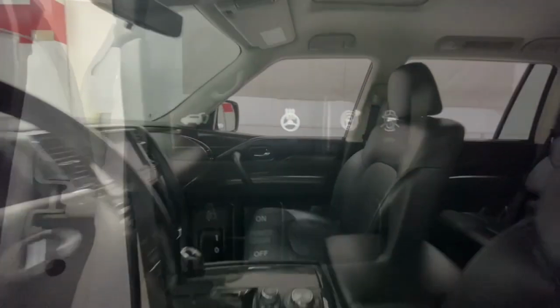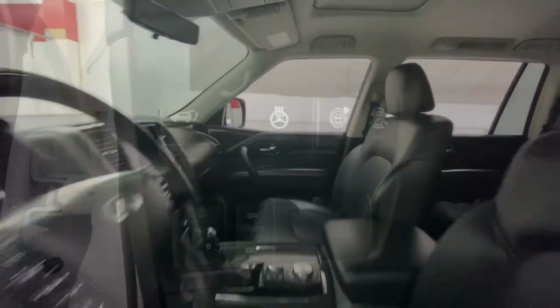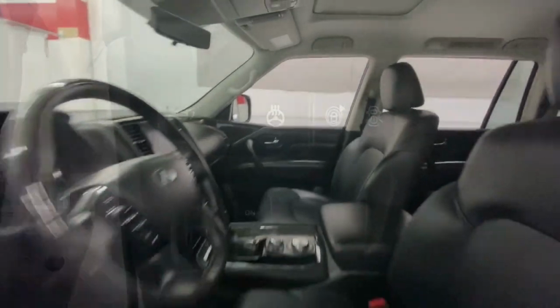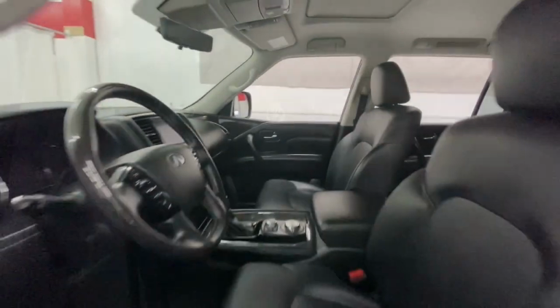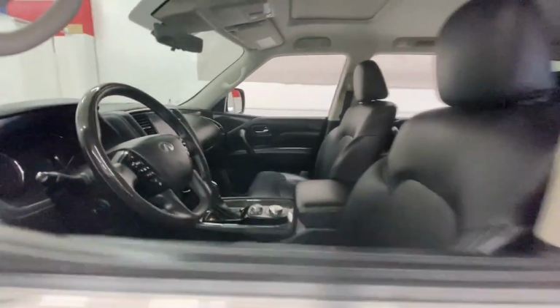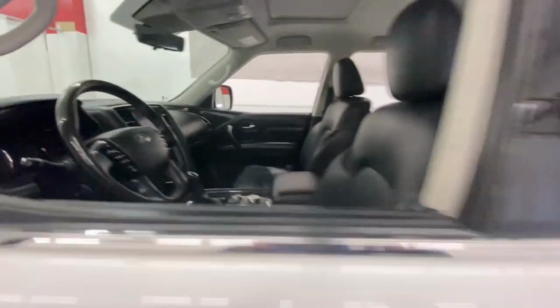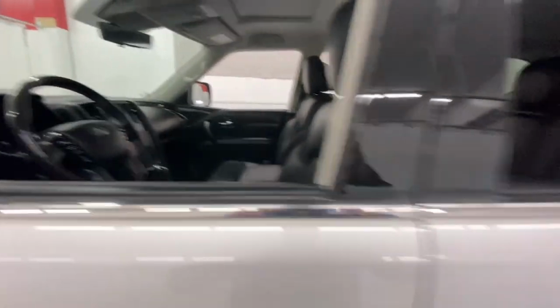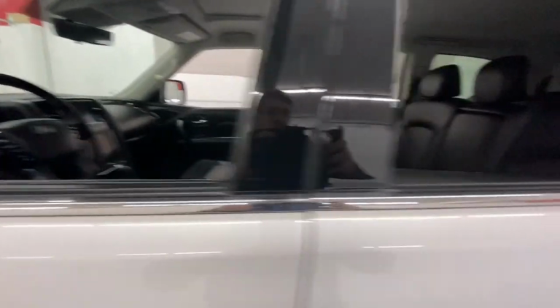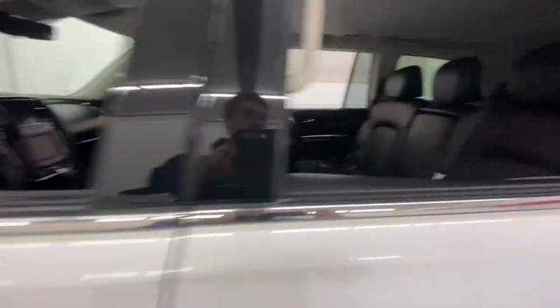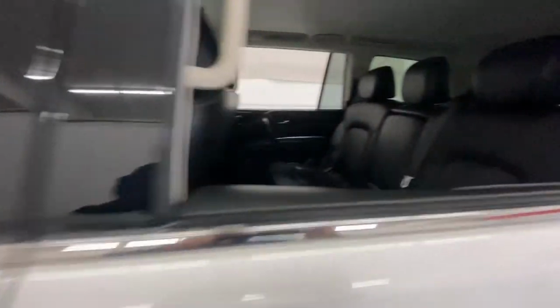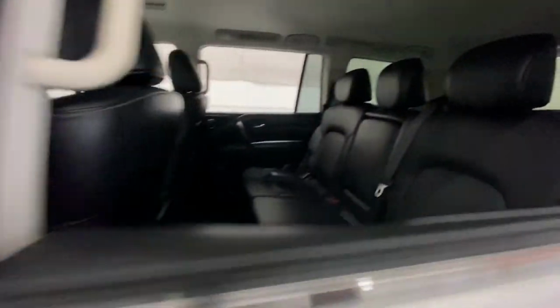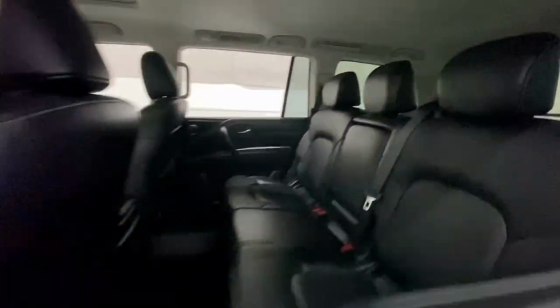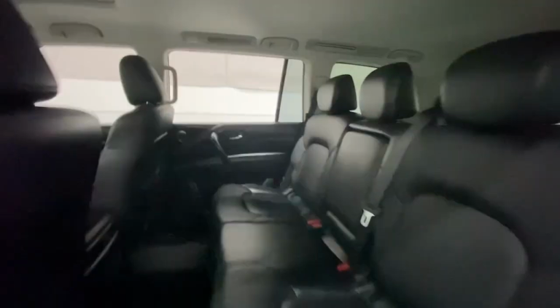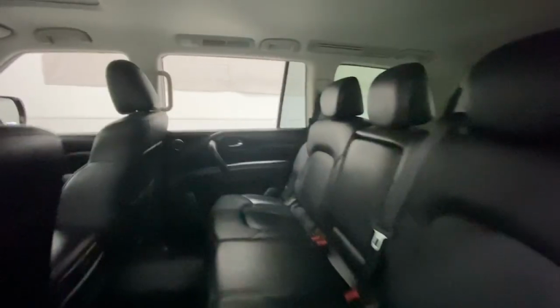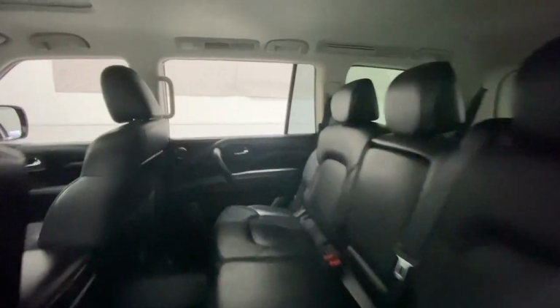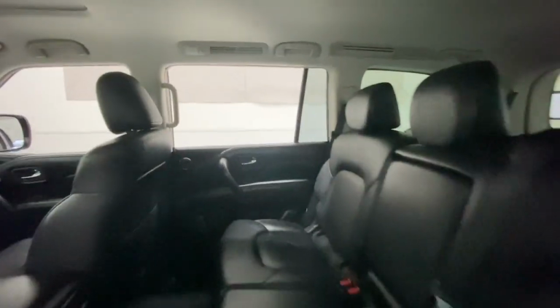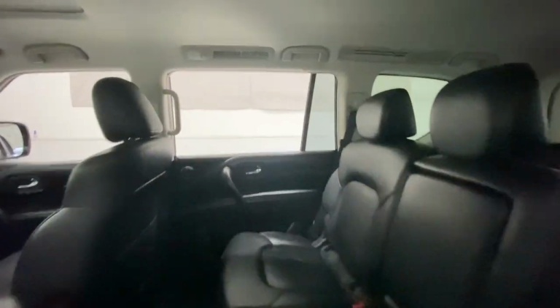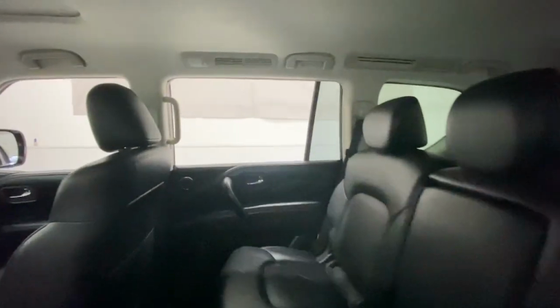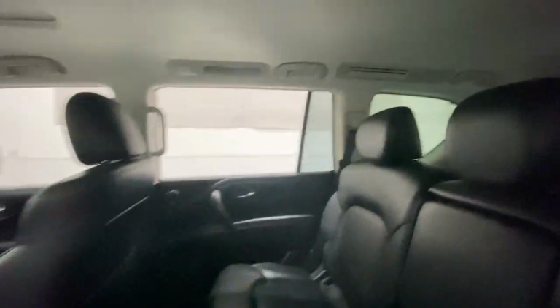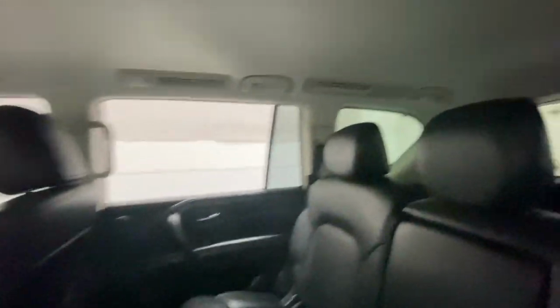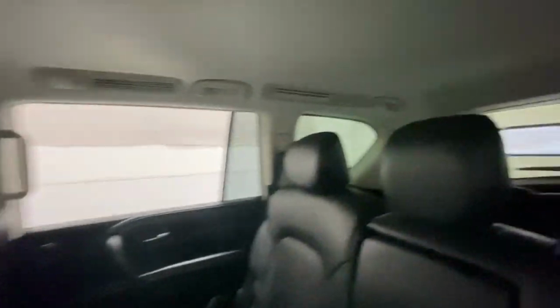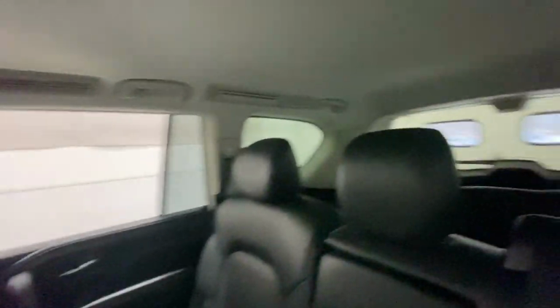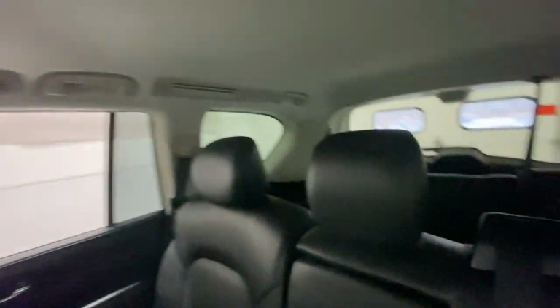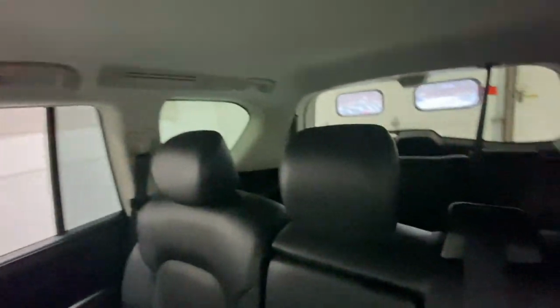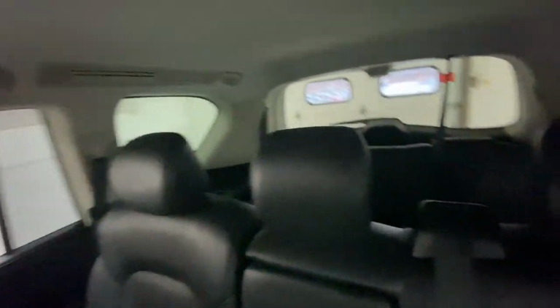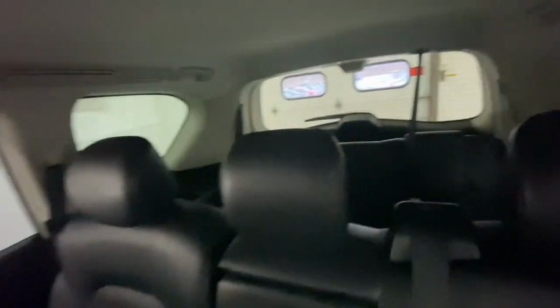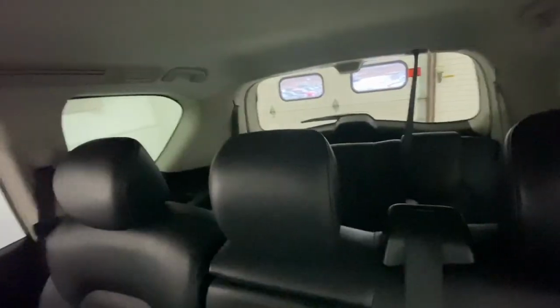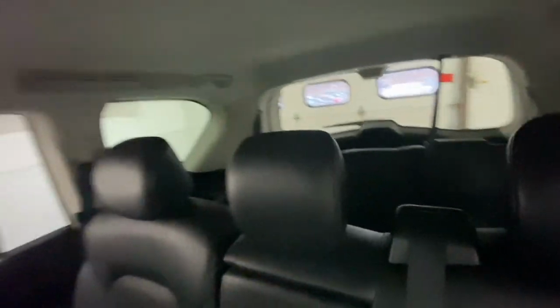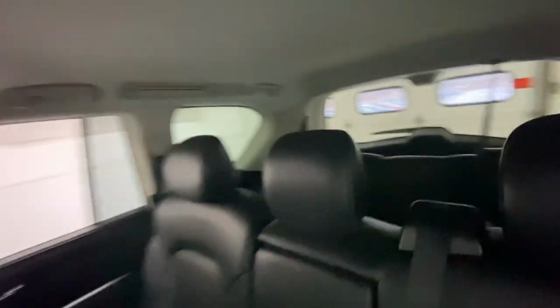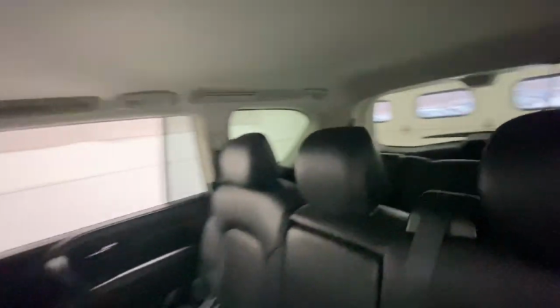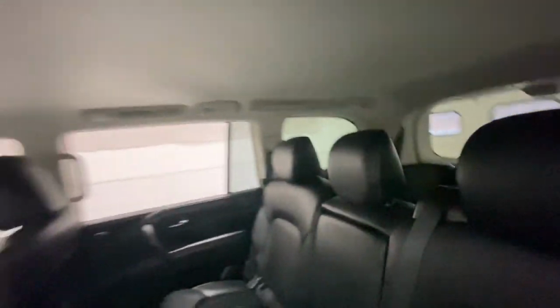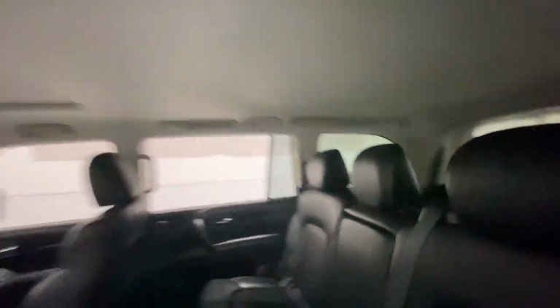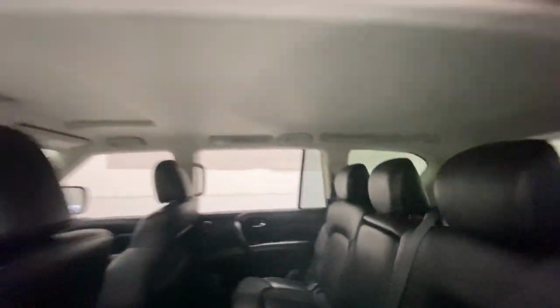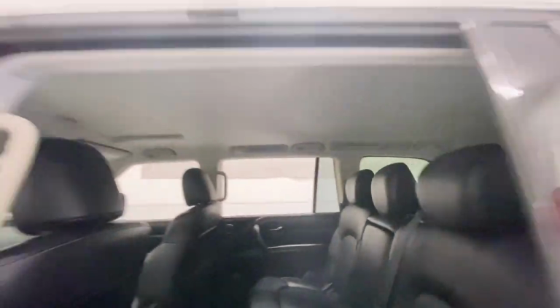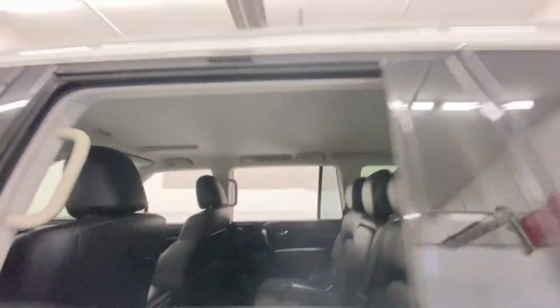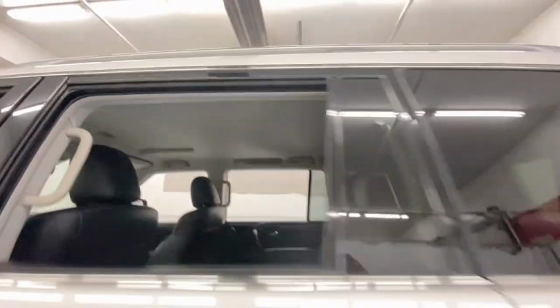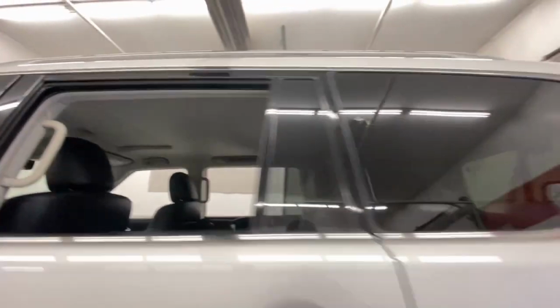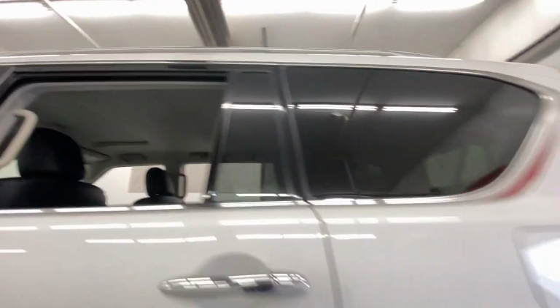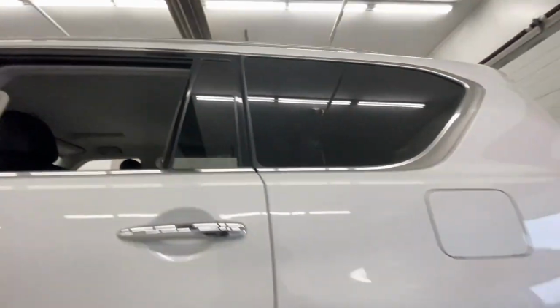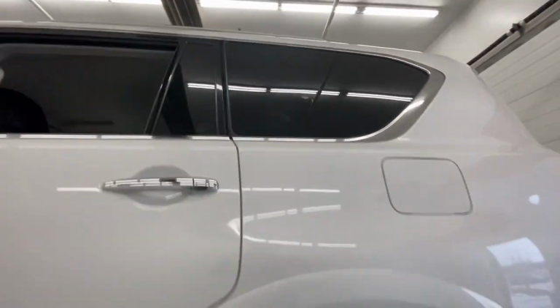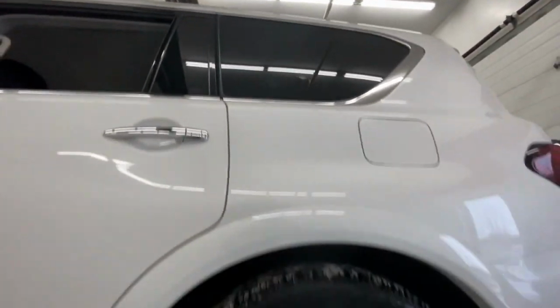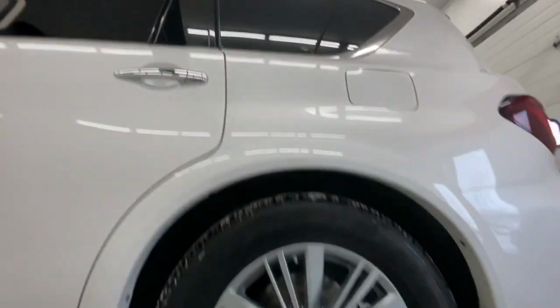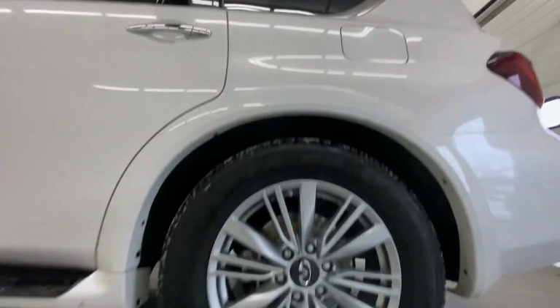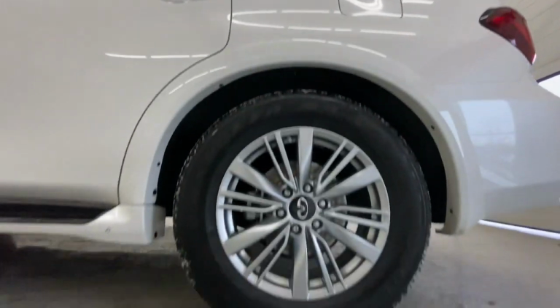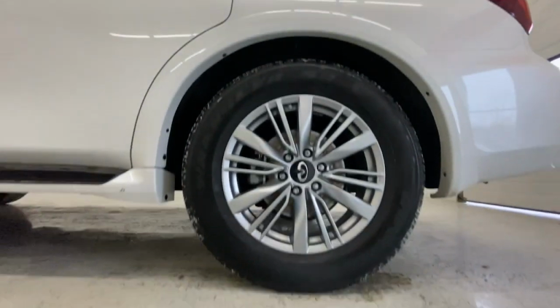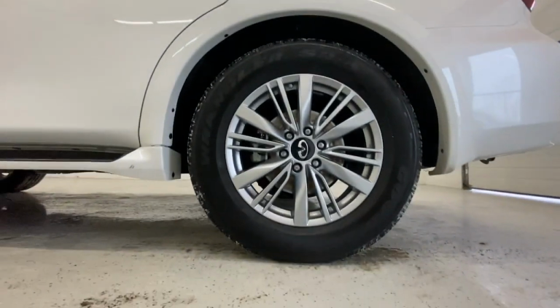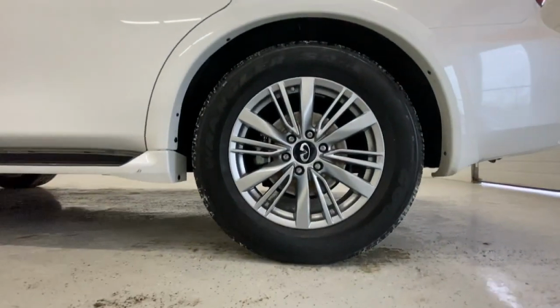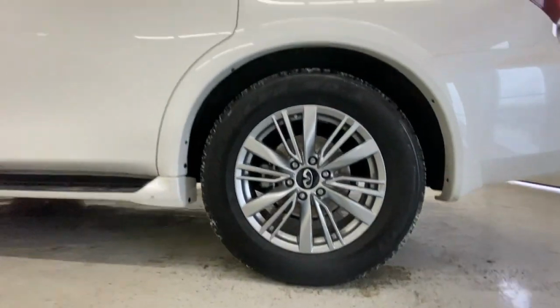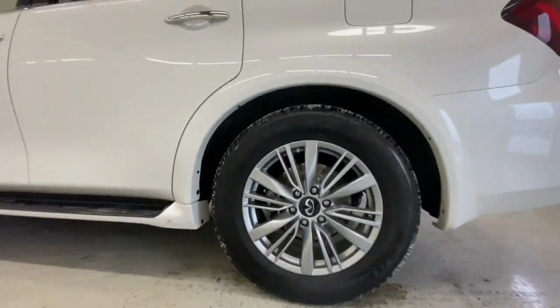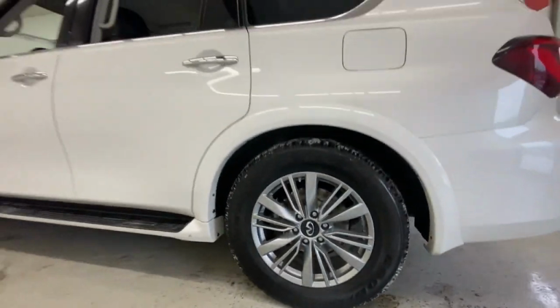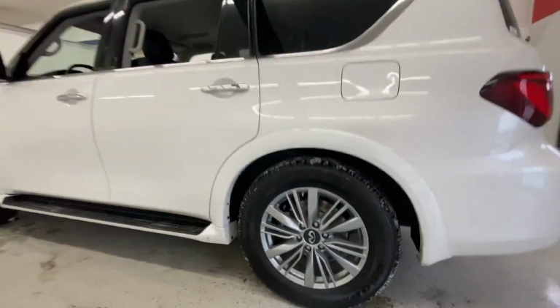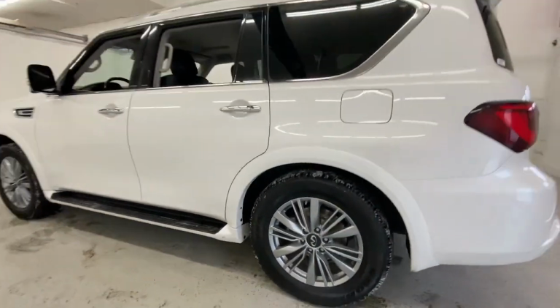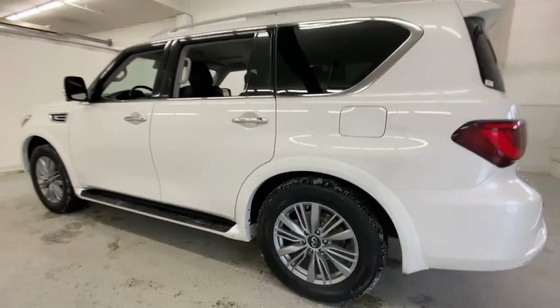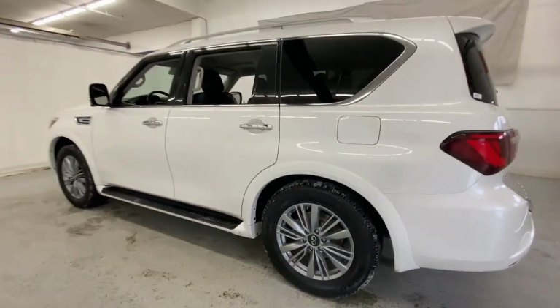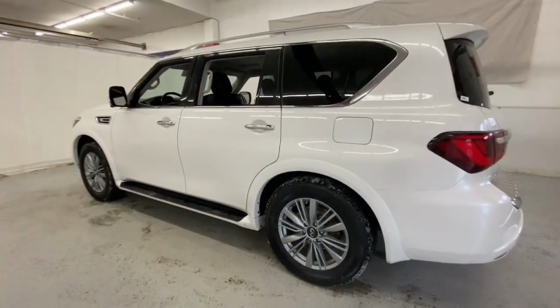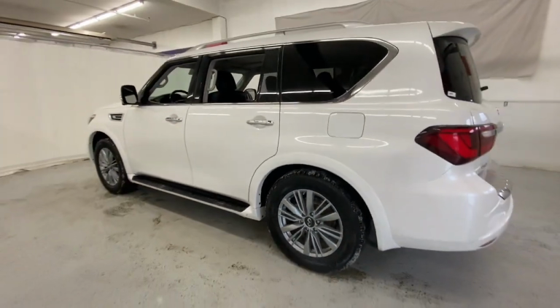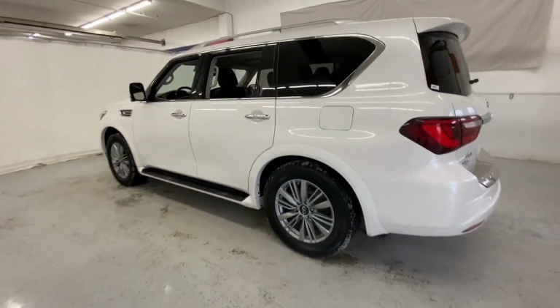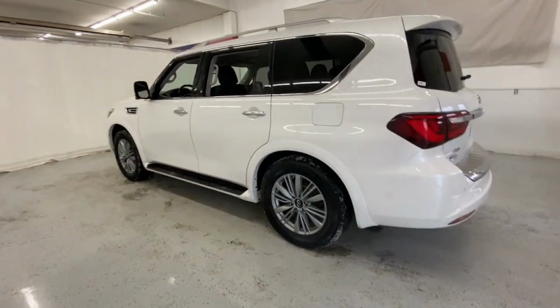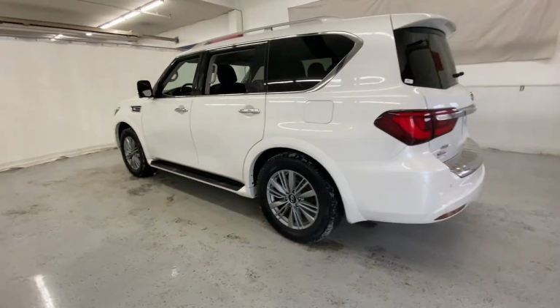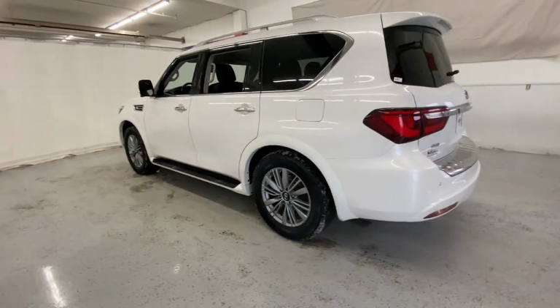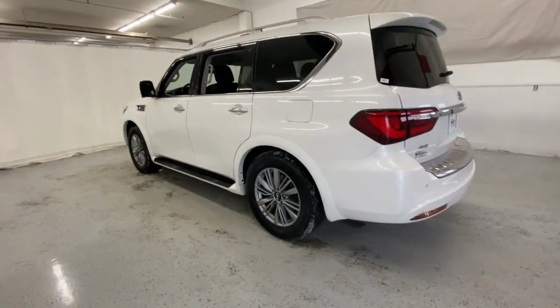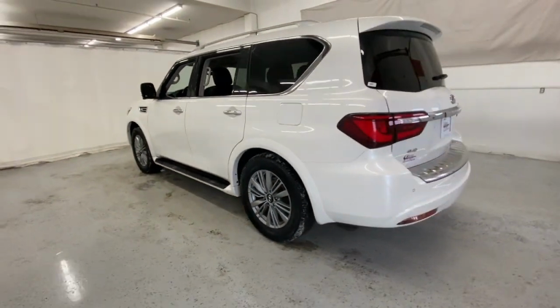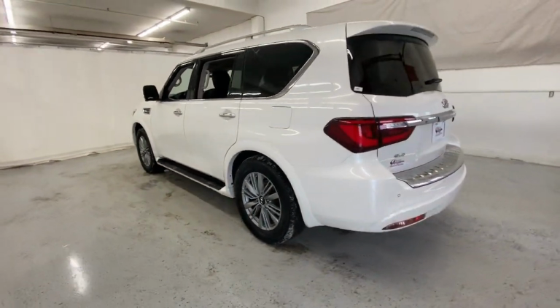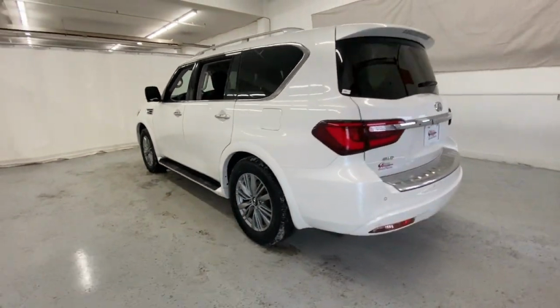Spacious, quiet, feature rich, and seriously powerful, this full-size luxury SUV is the stuff family memories are made of.